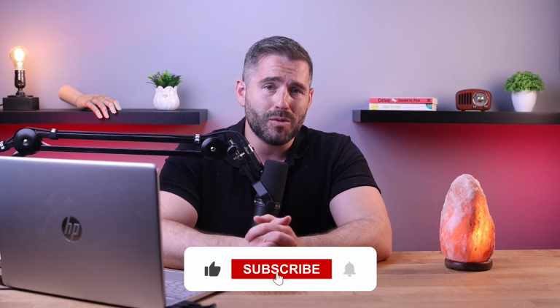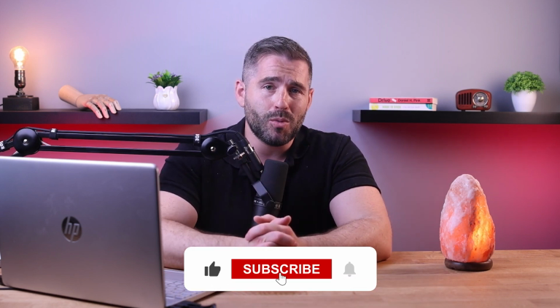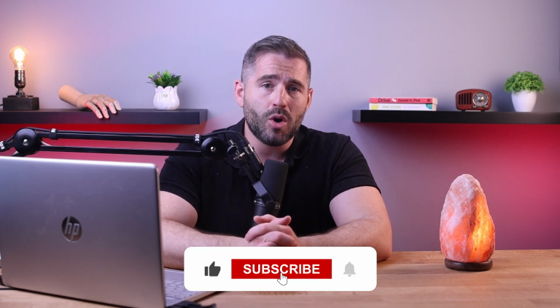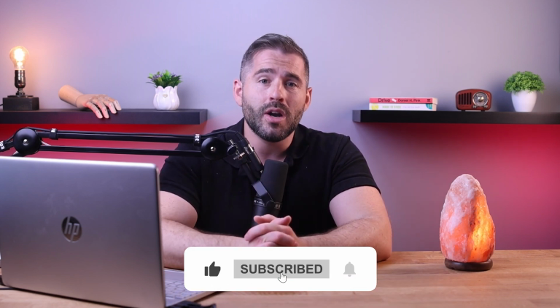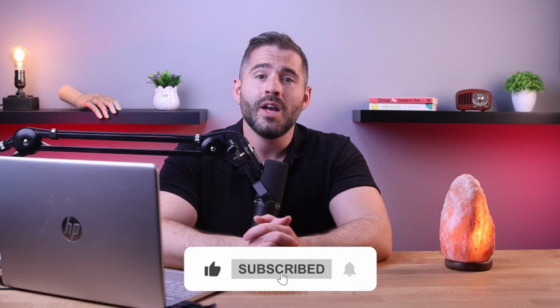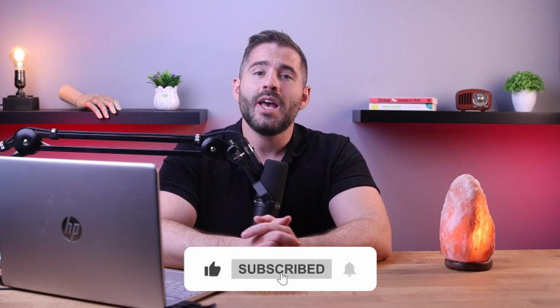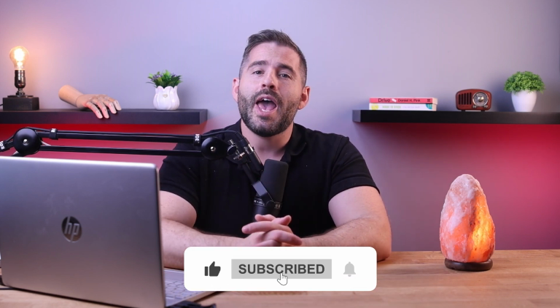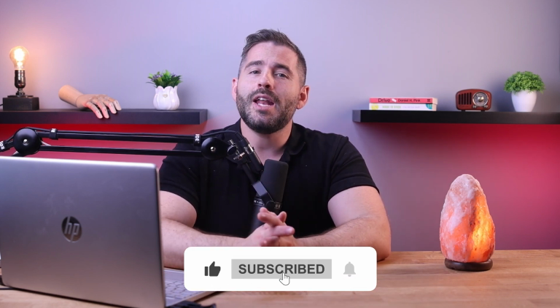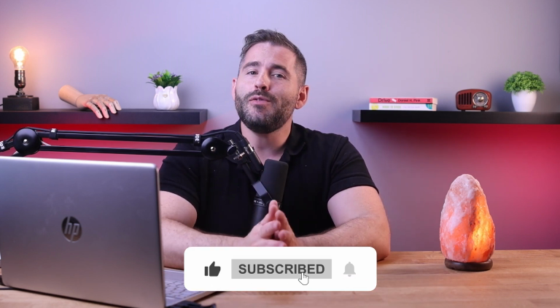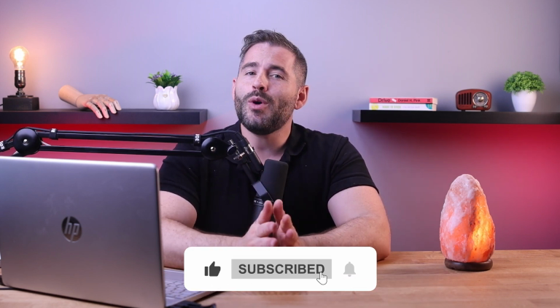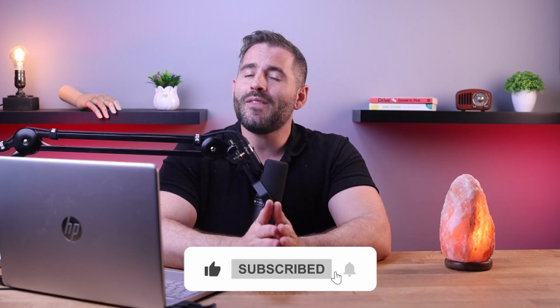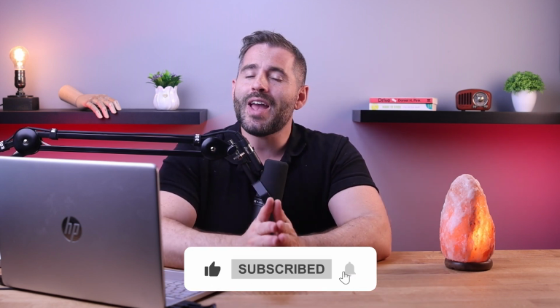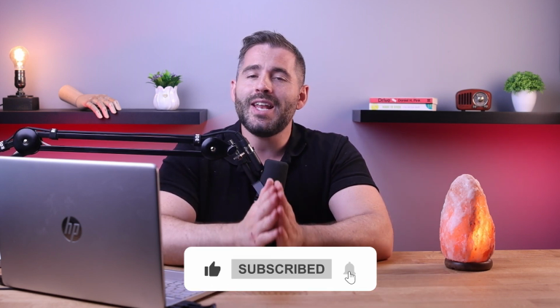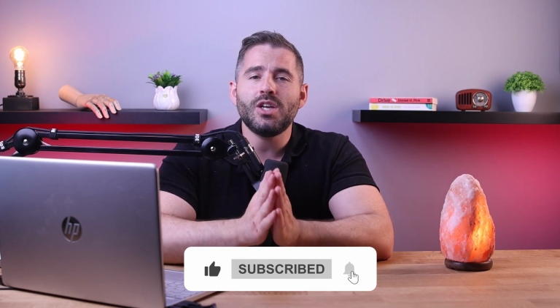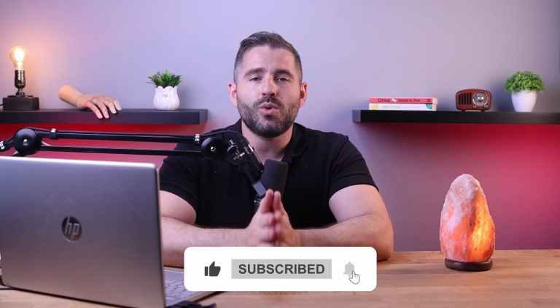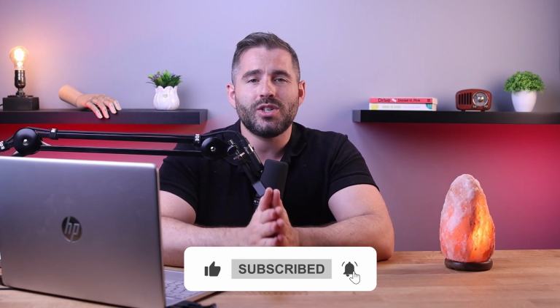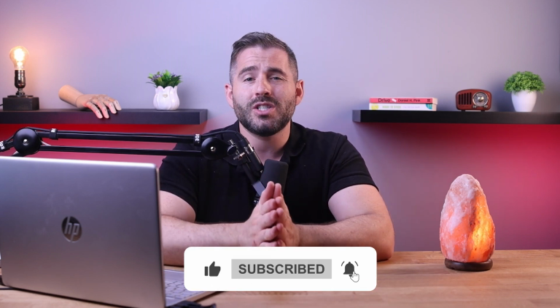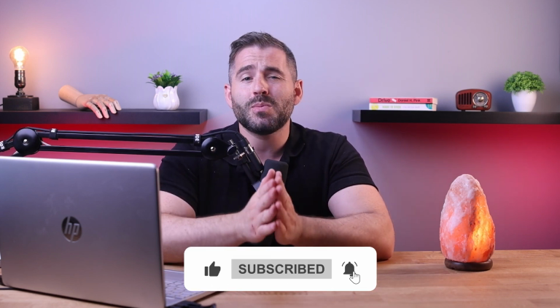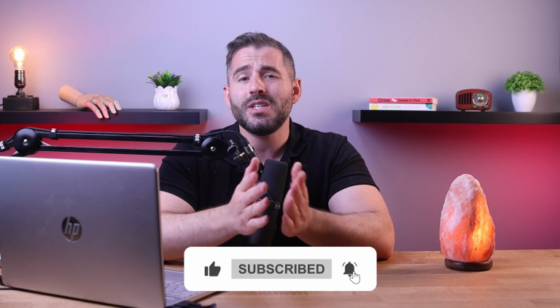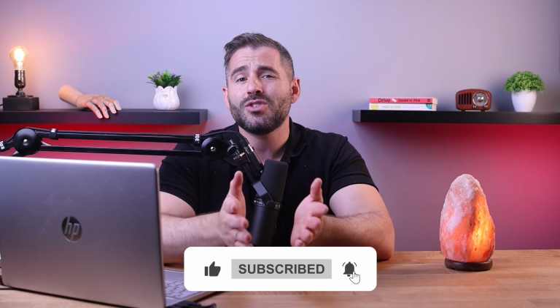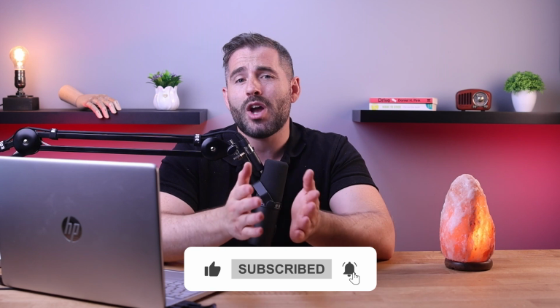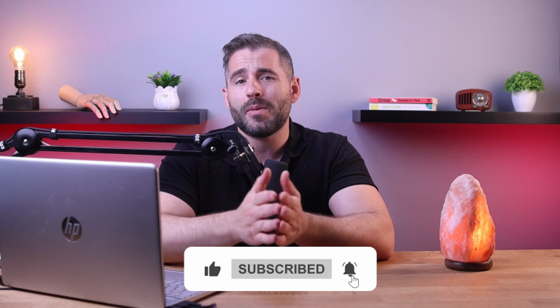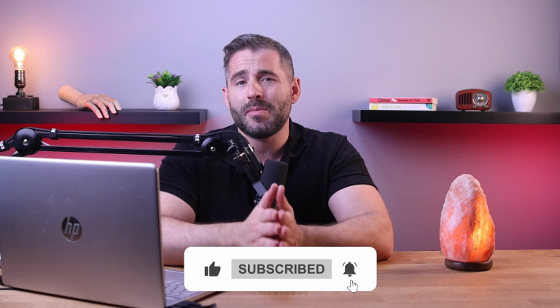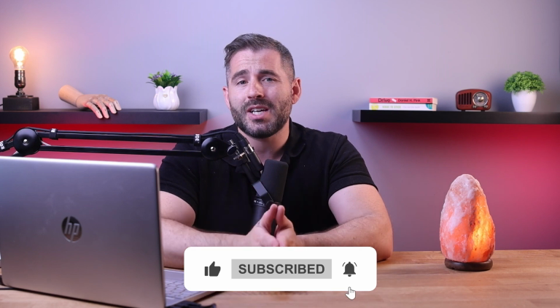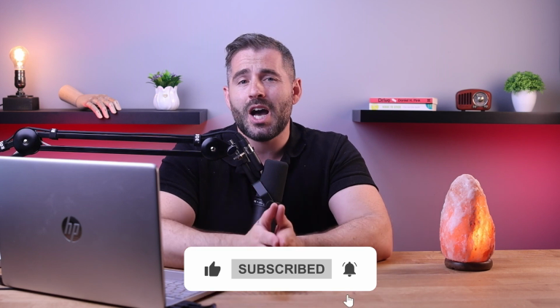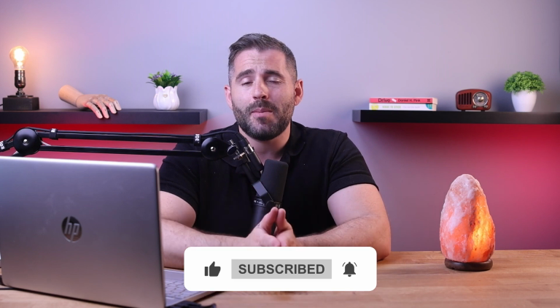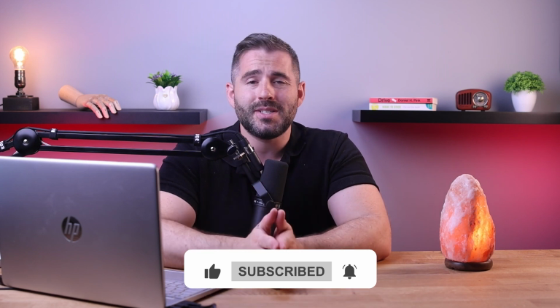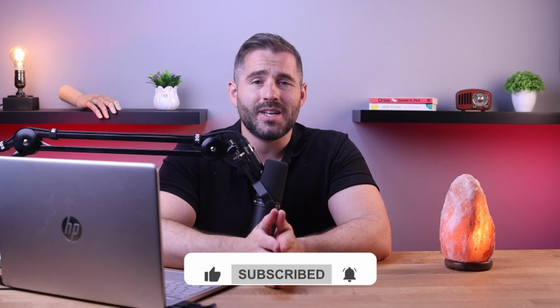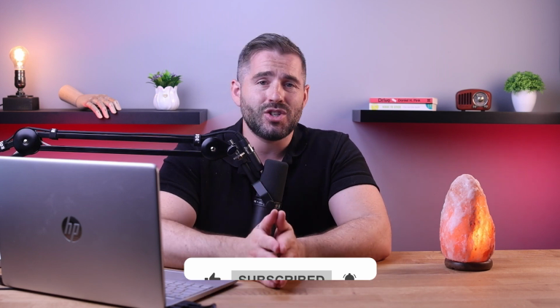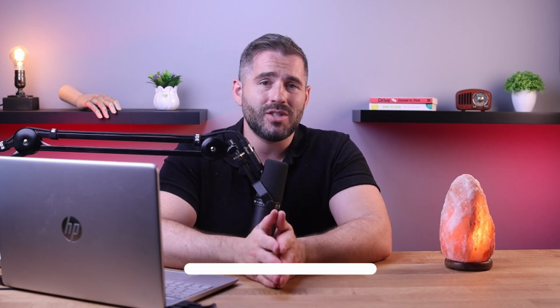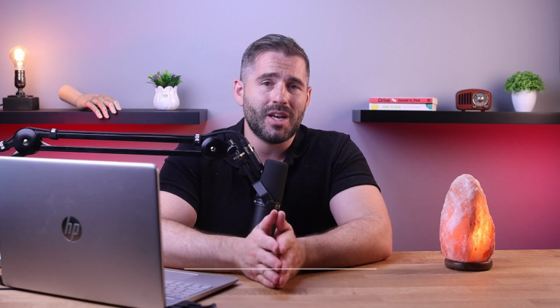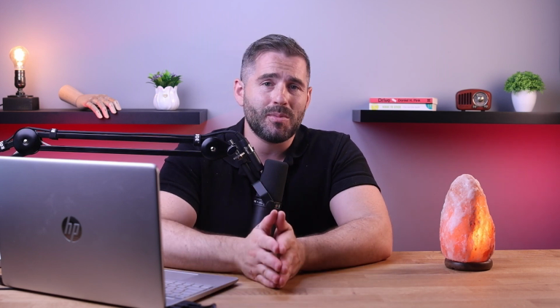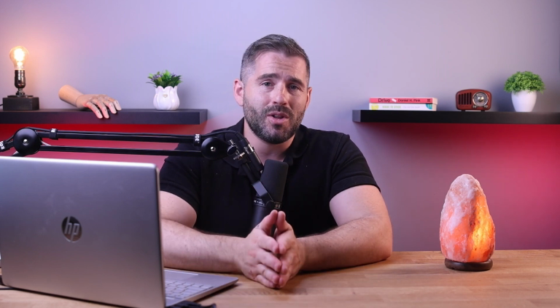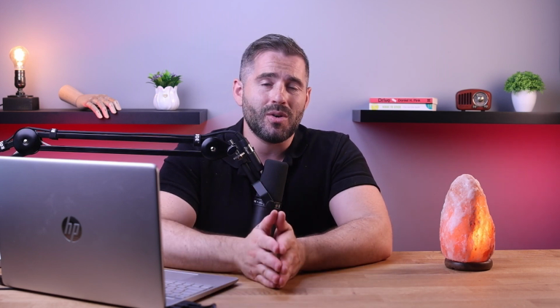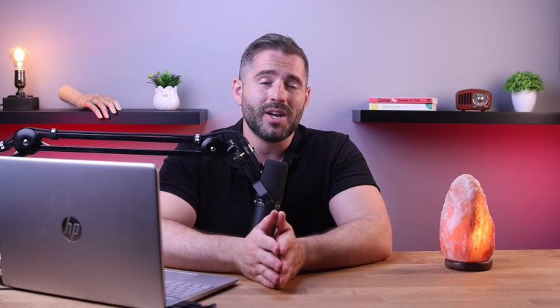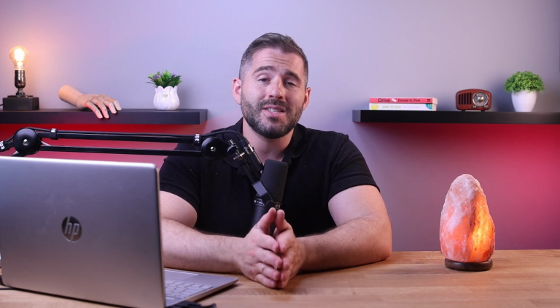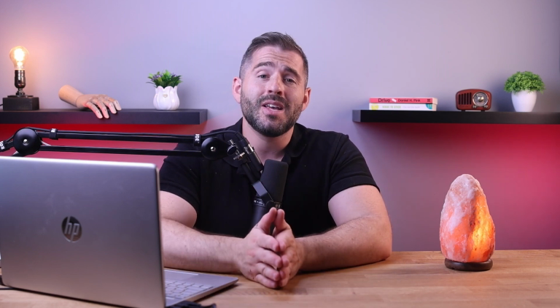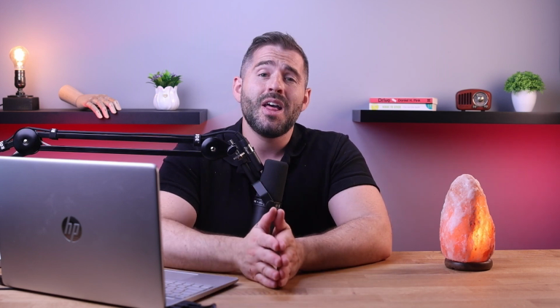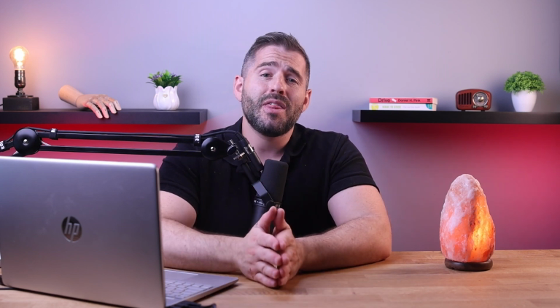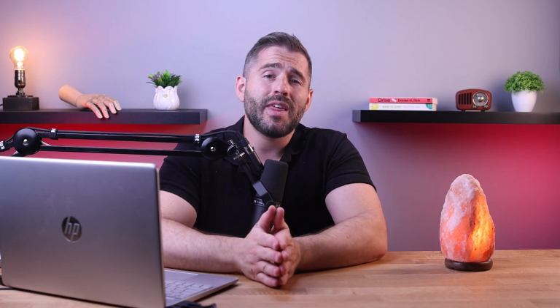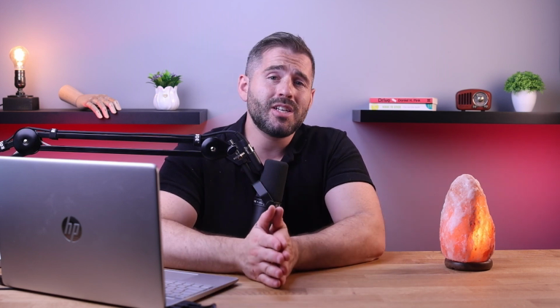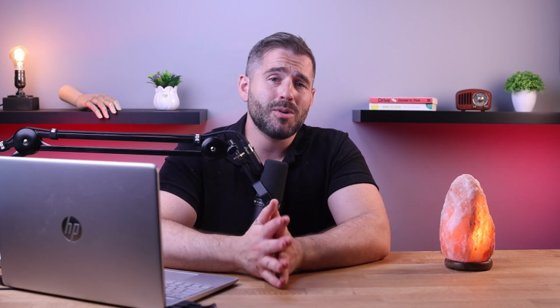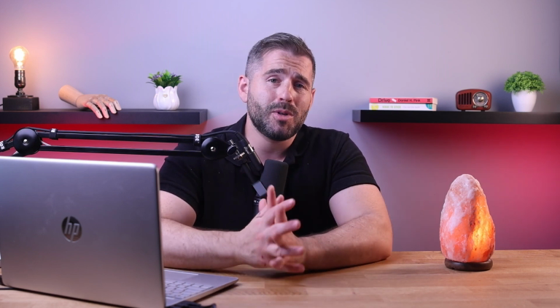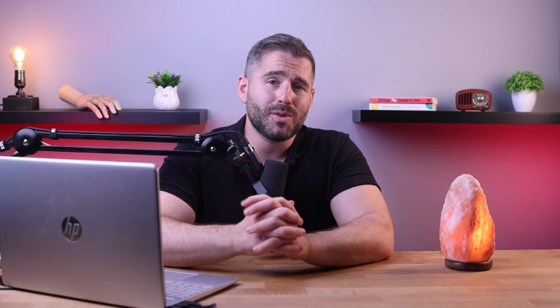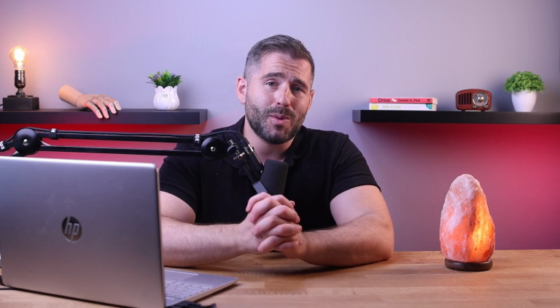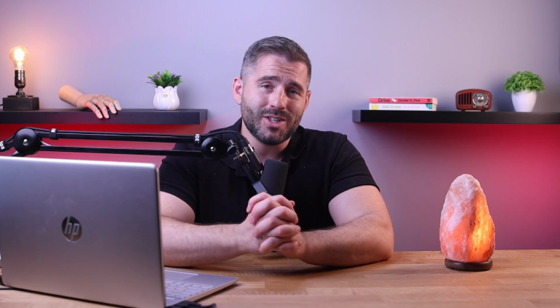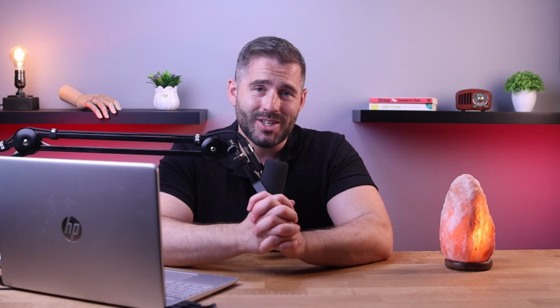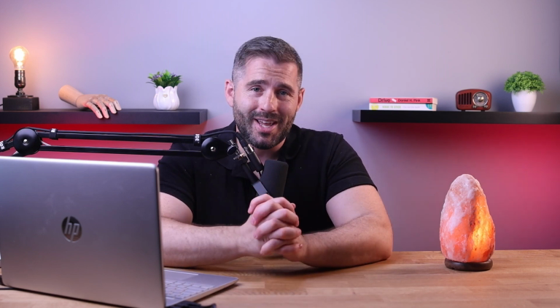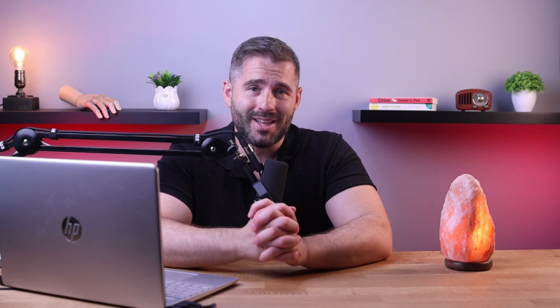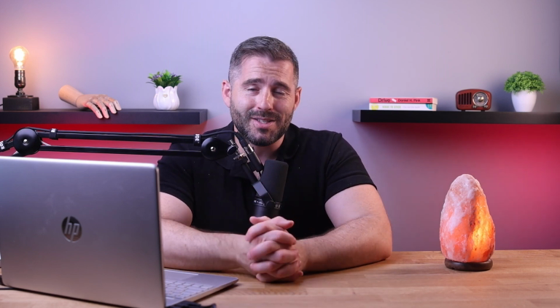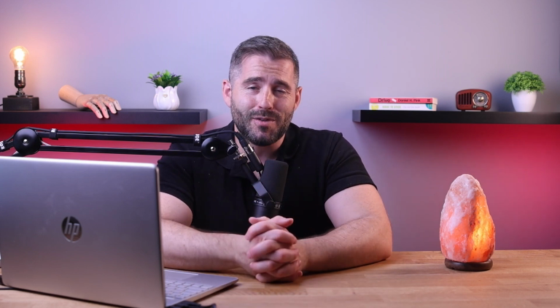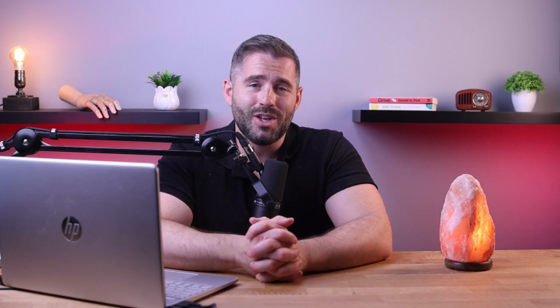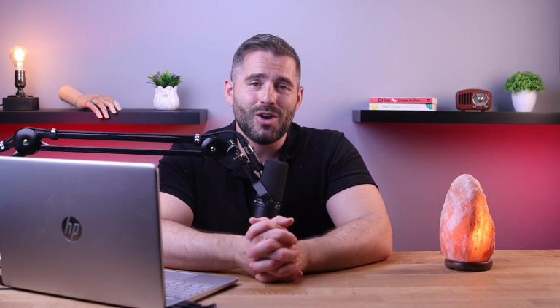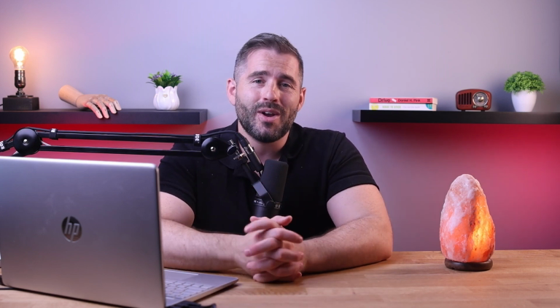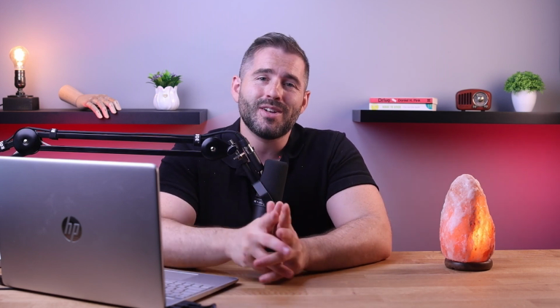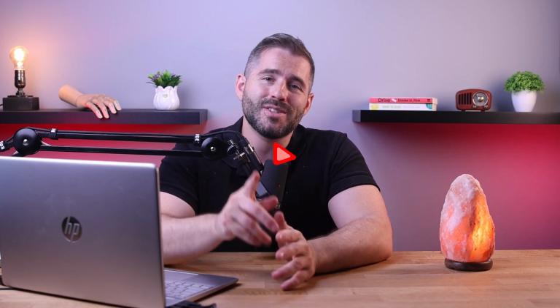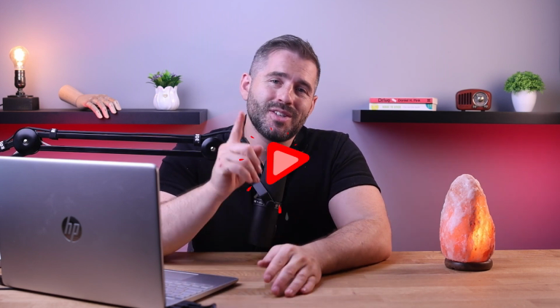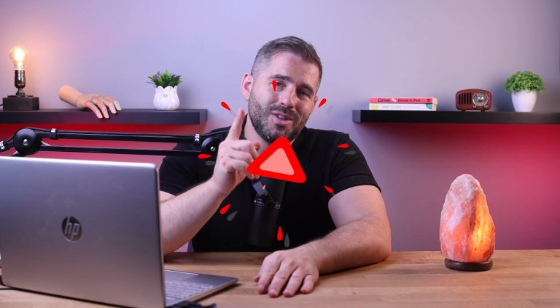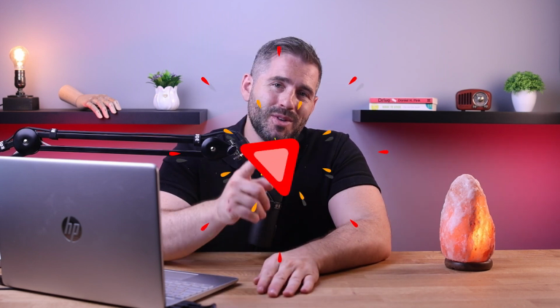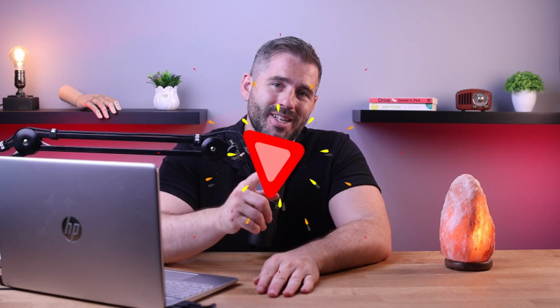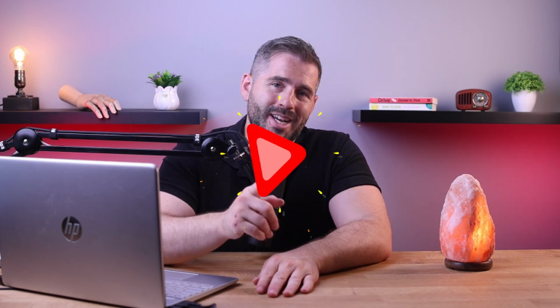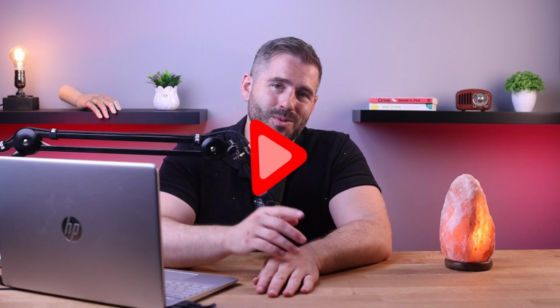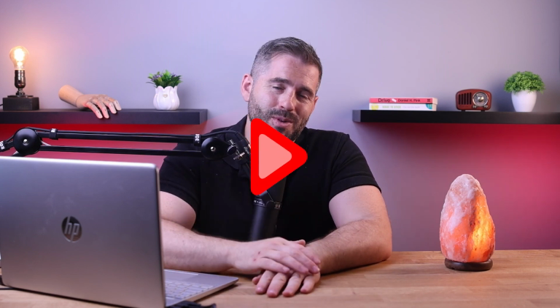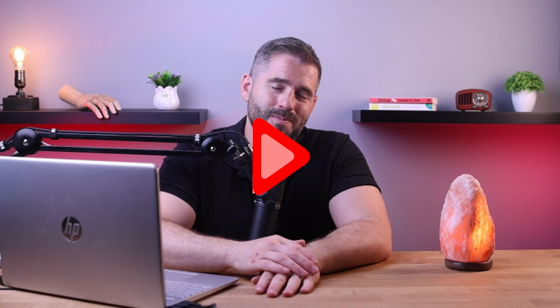If you found this video helpful, please give it a like and subscribe to the channel for more. If you have any questions, drop them in the comment section below. Thanks so much for watching and I'll see you in the next one.